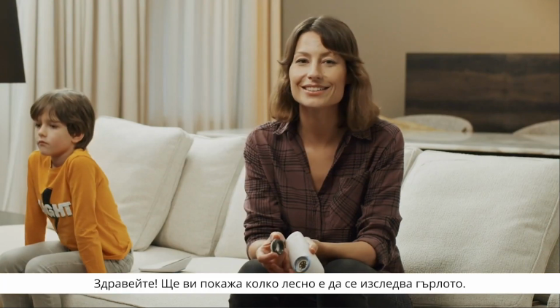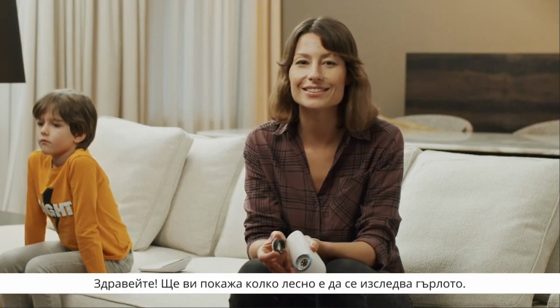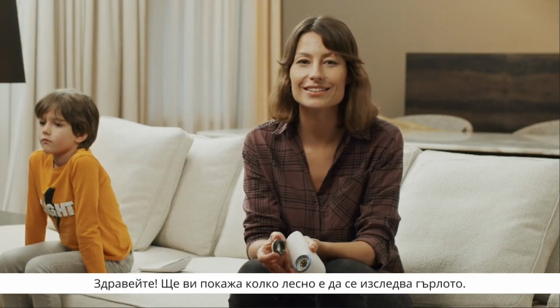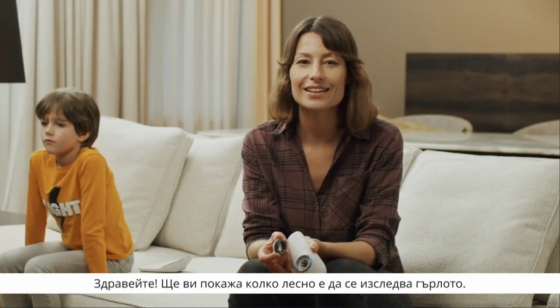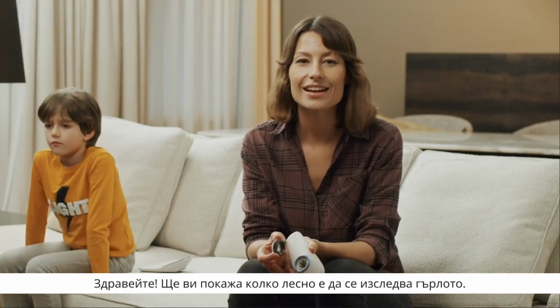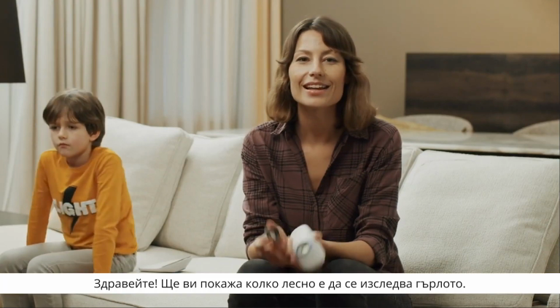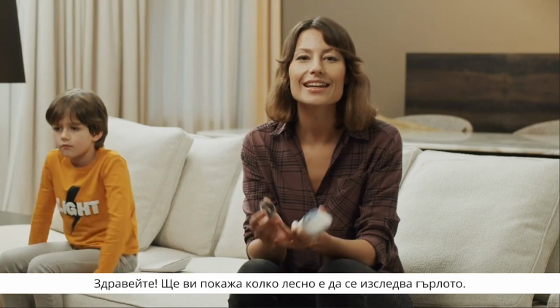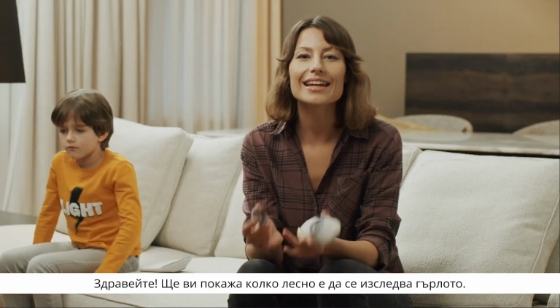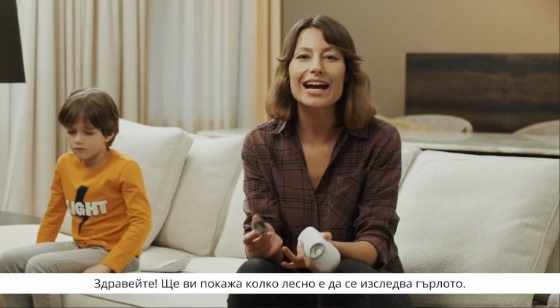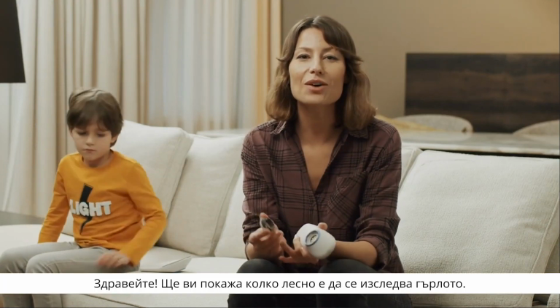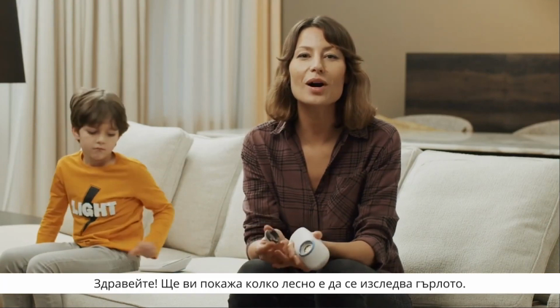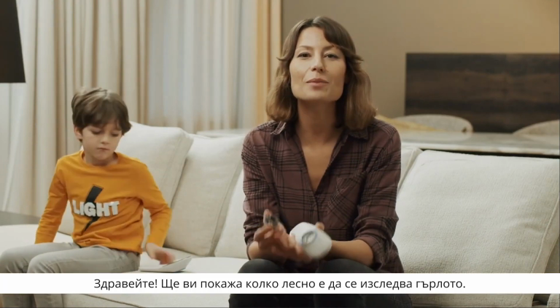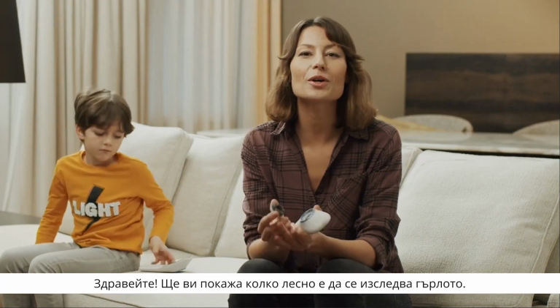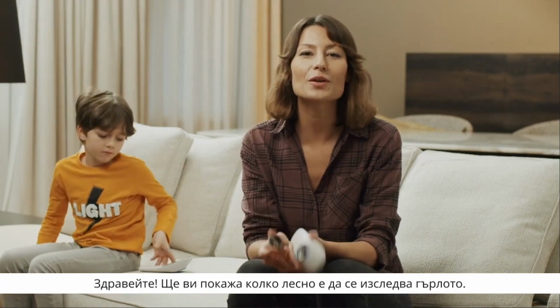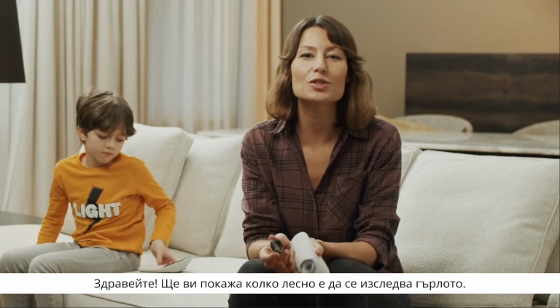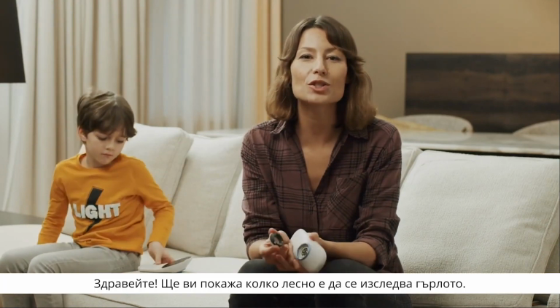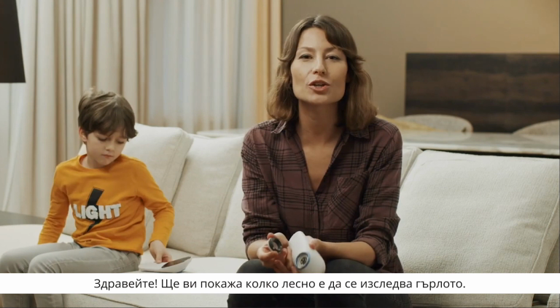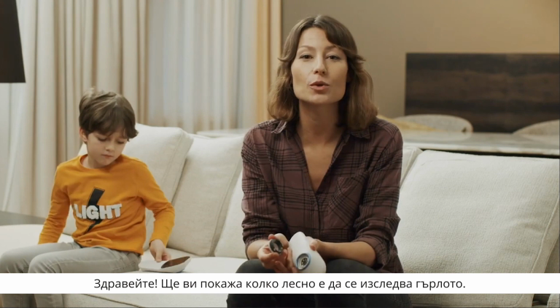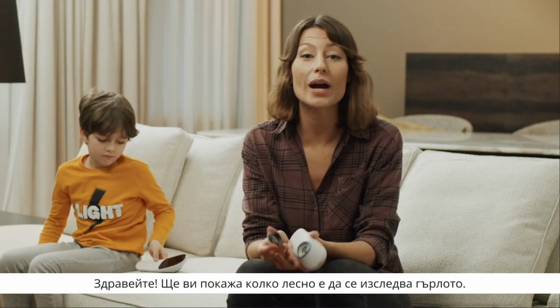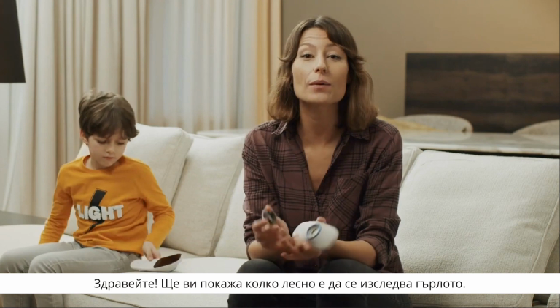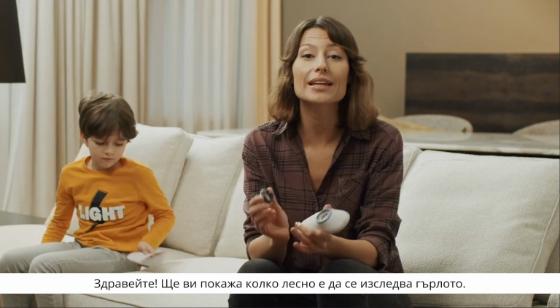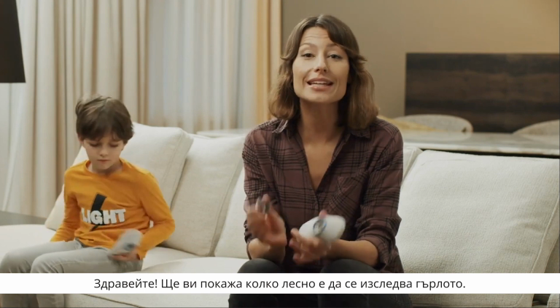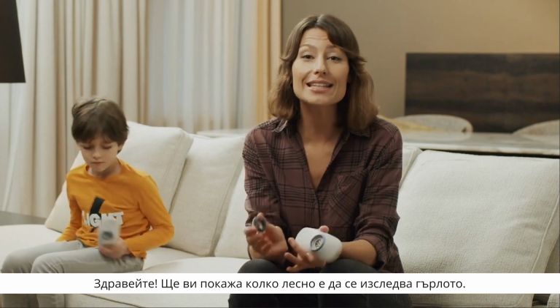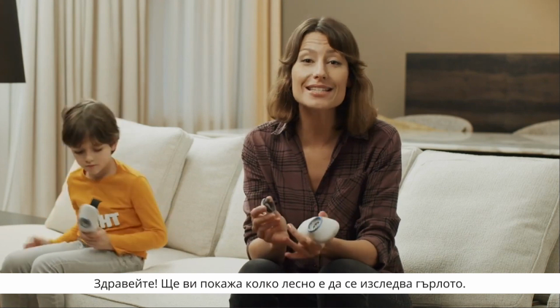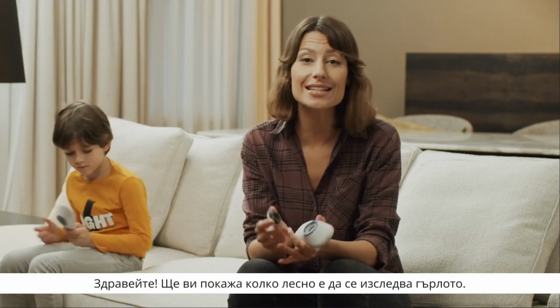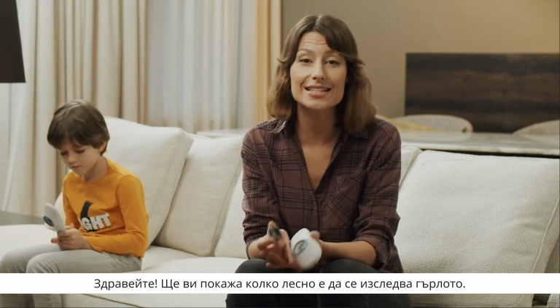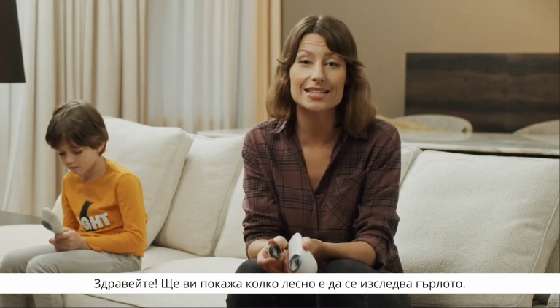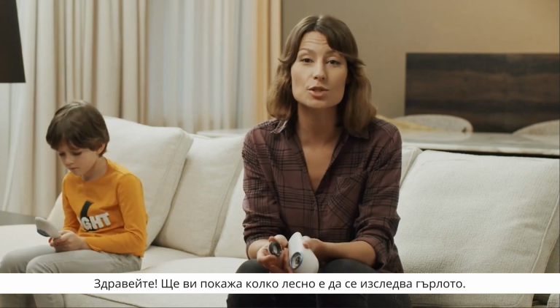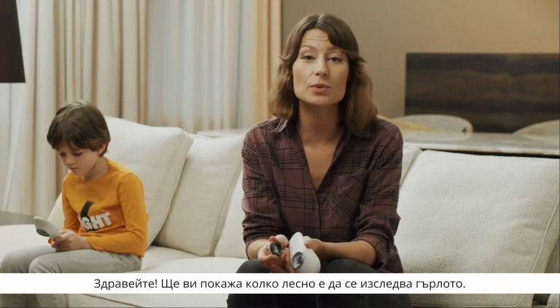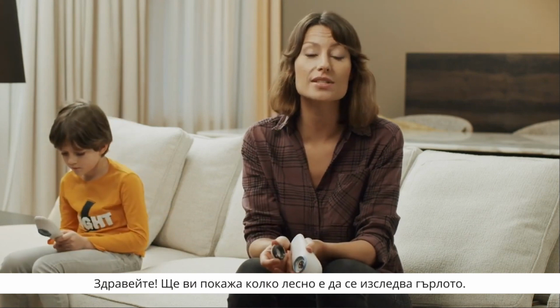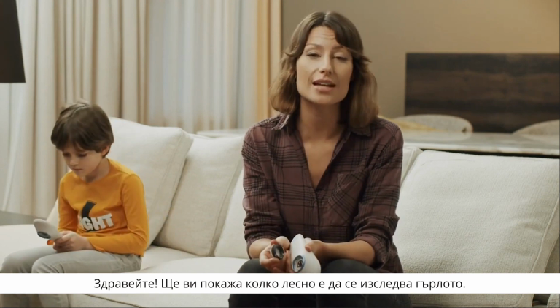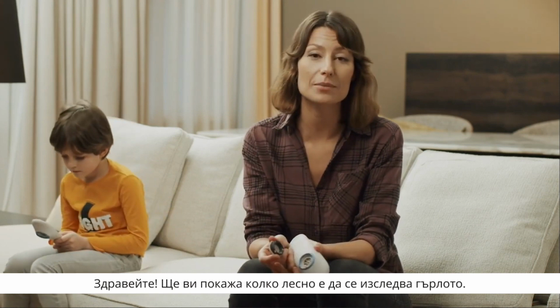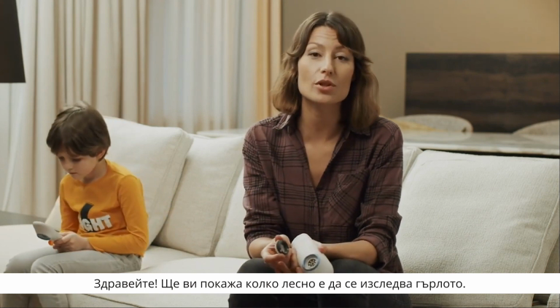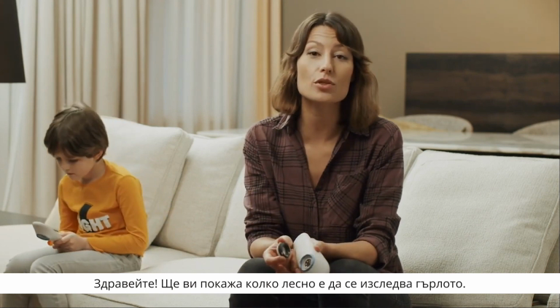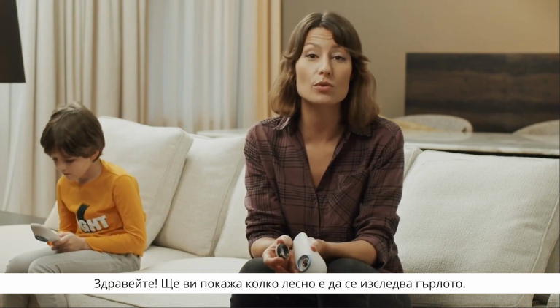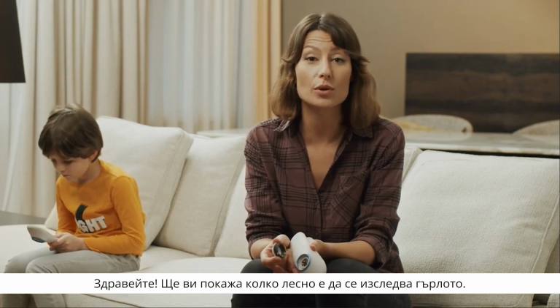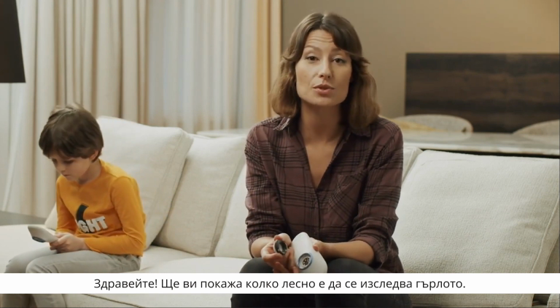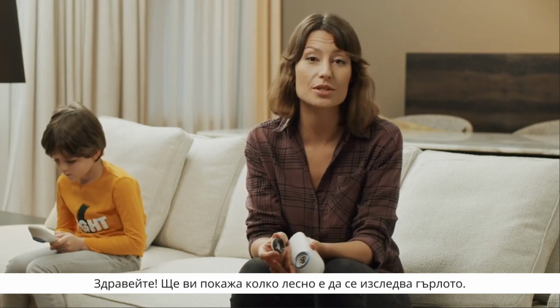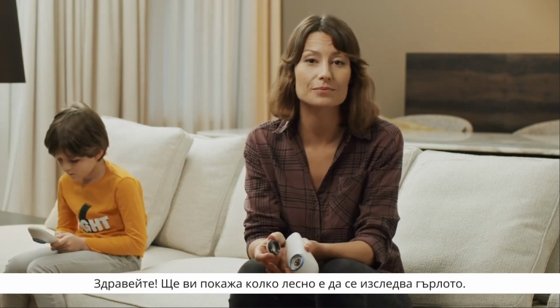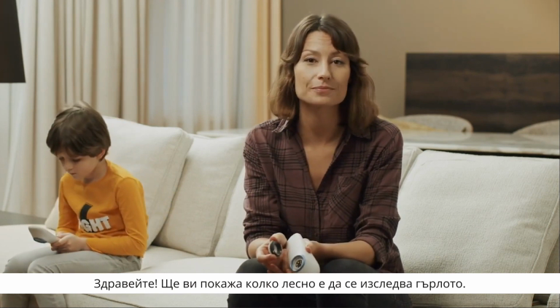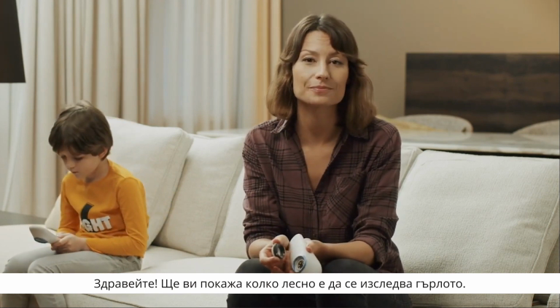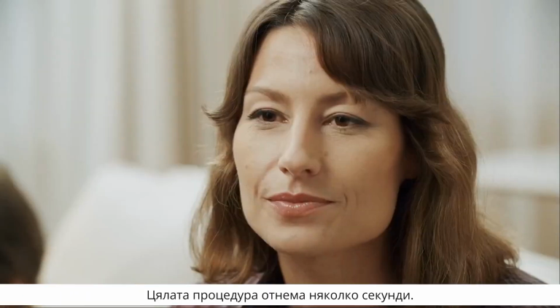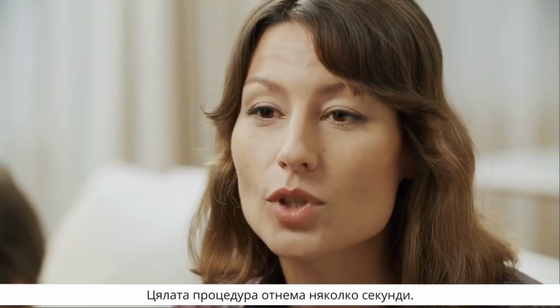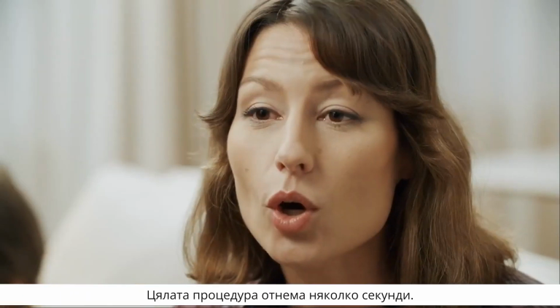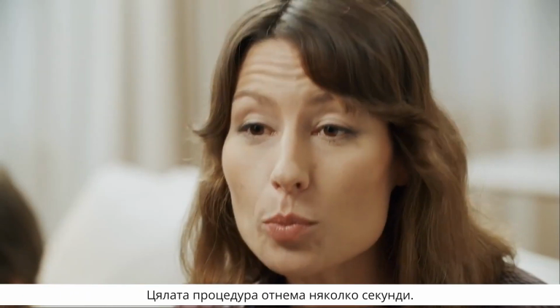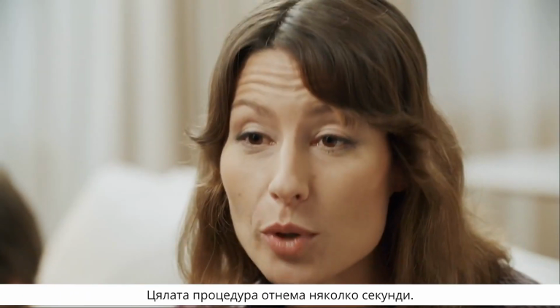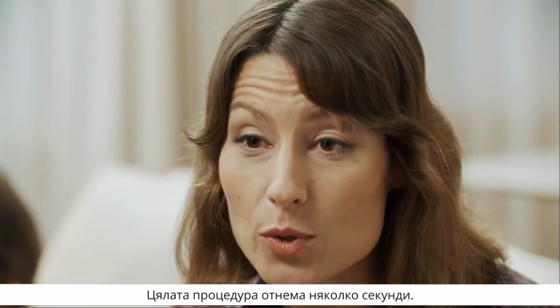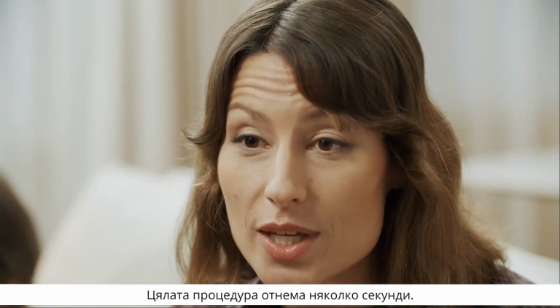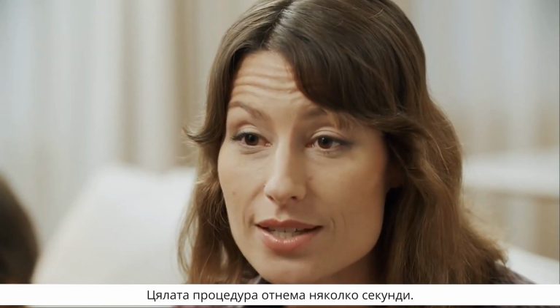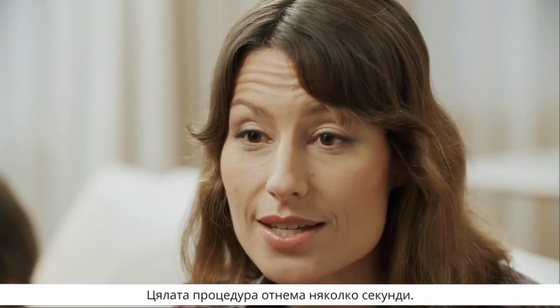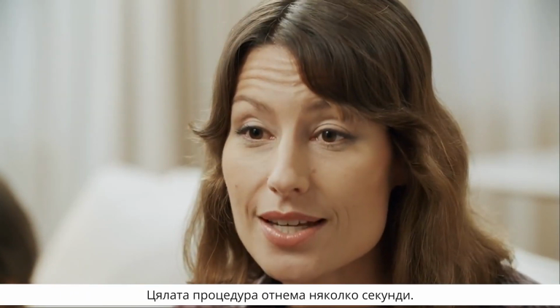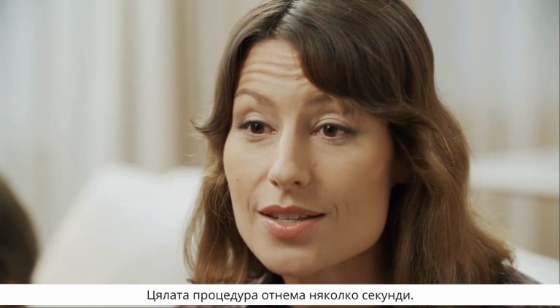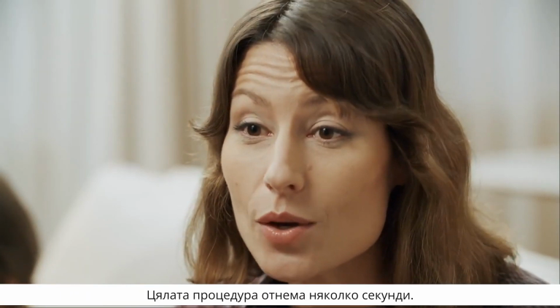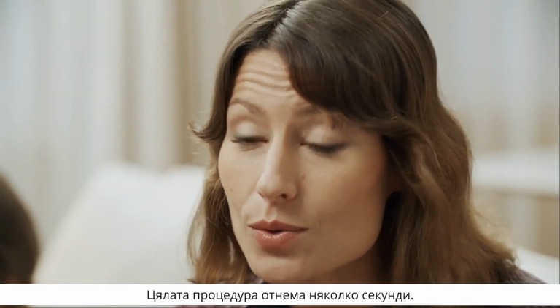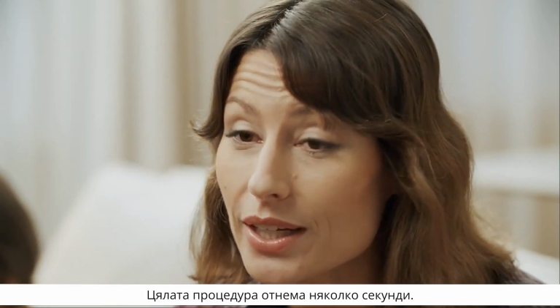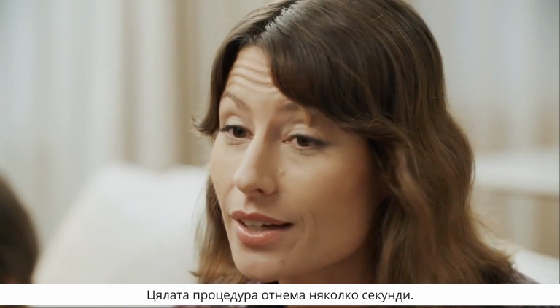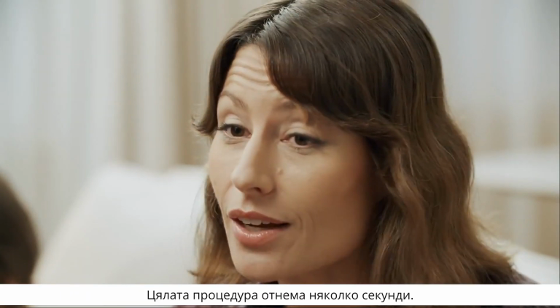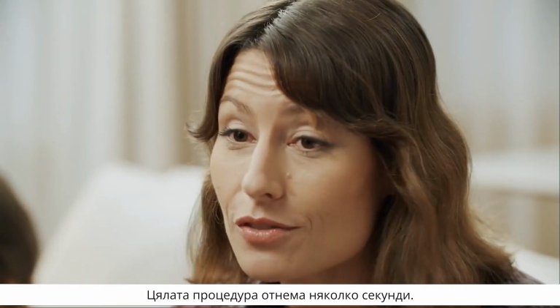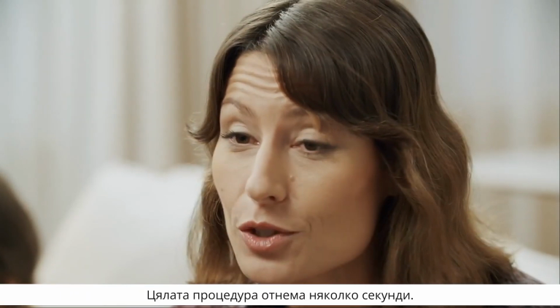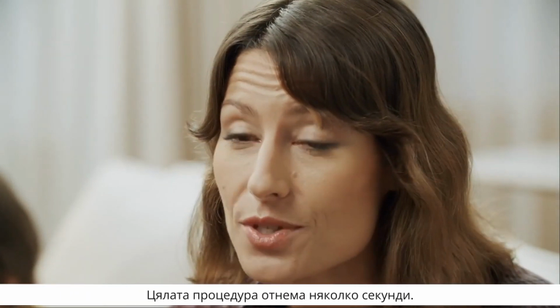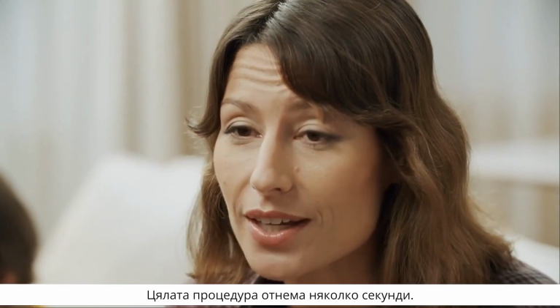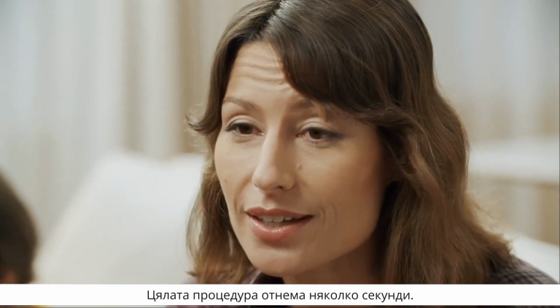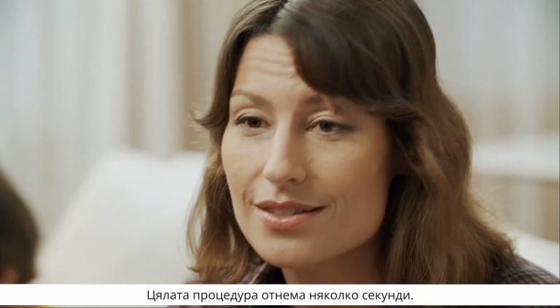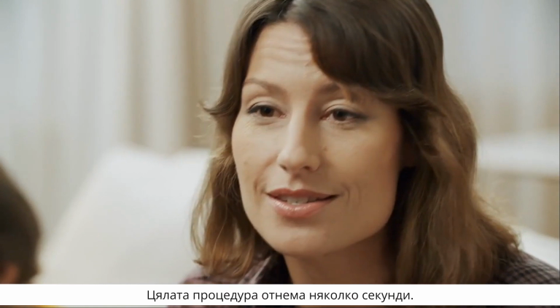Hi! Now I'm going to show you how easy it is to examine the throat. The whole process takes only a few seconds.